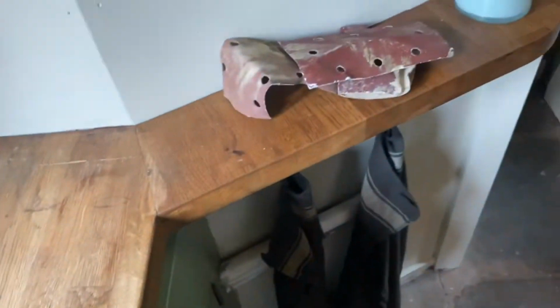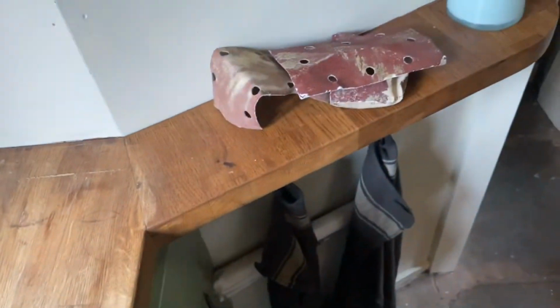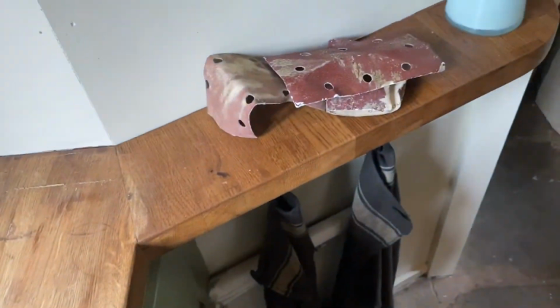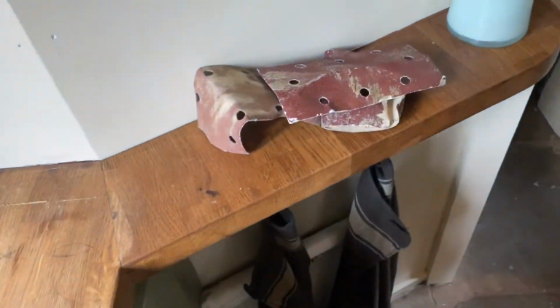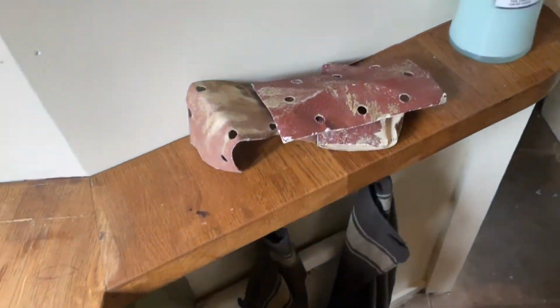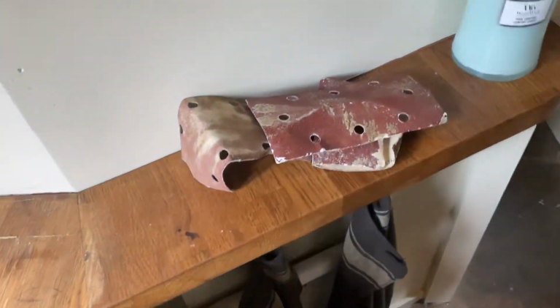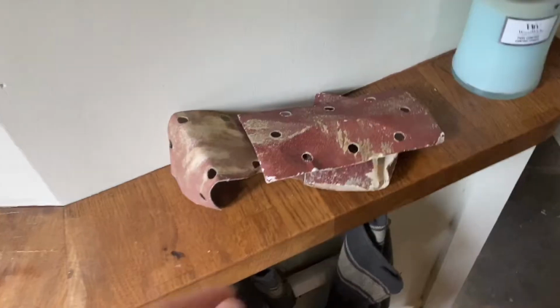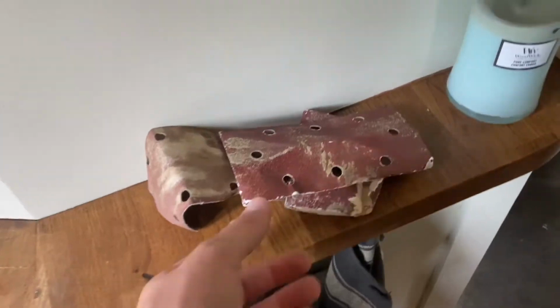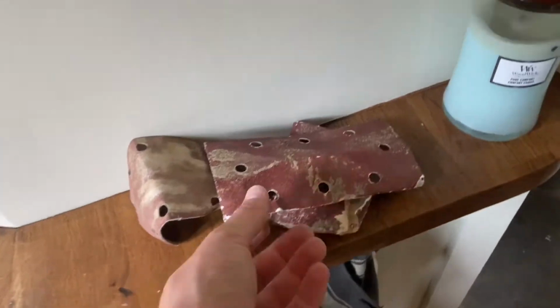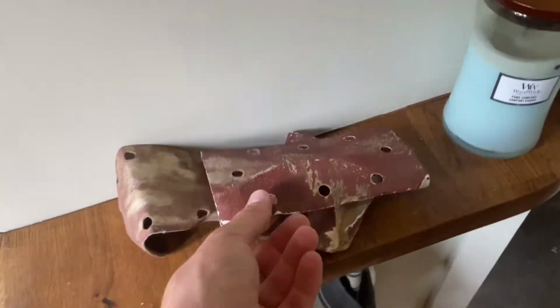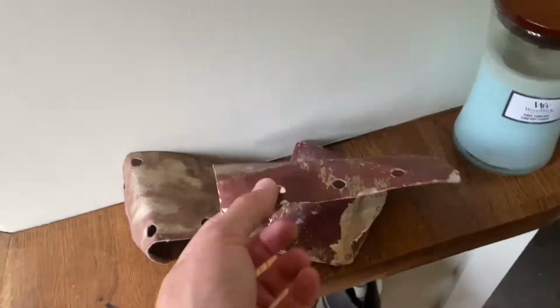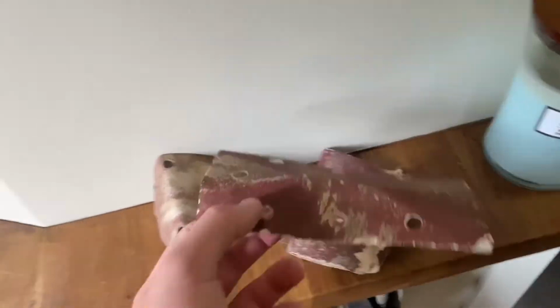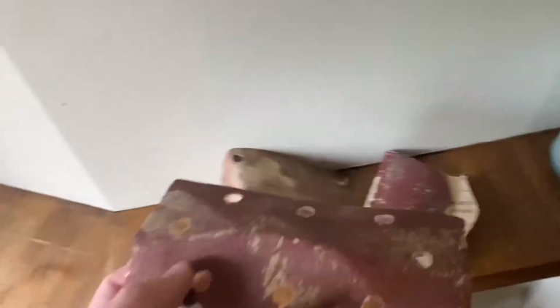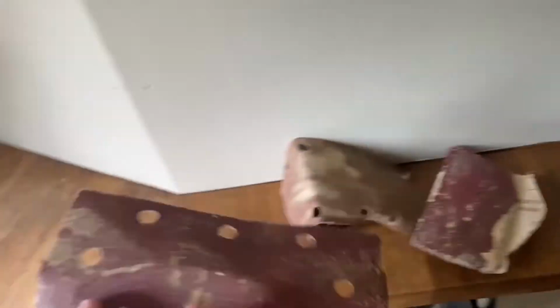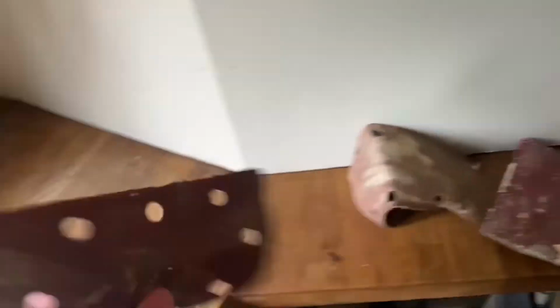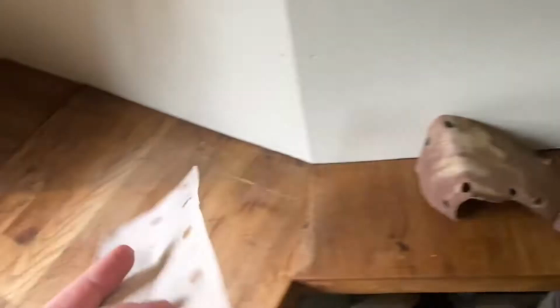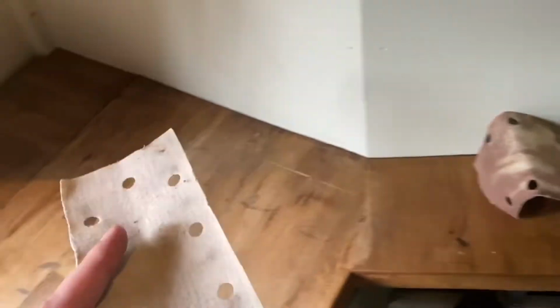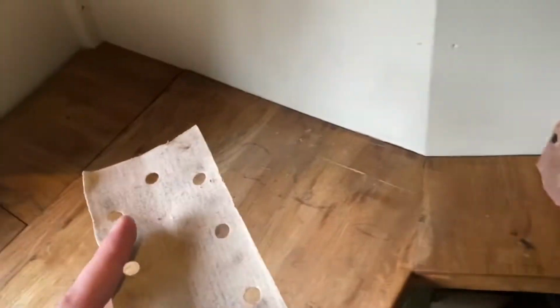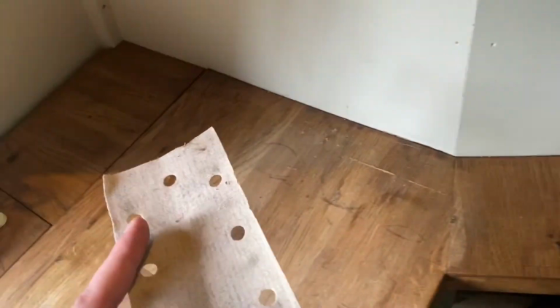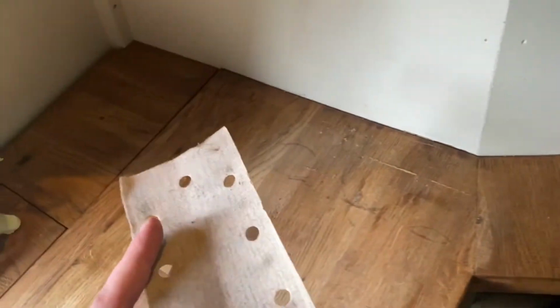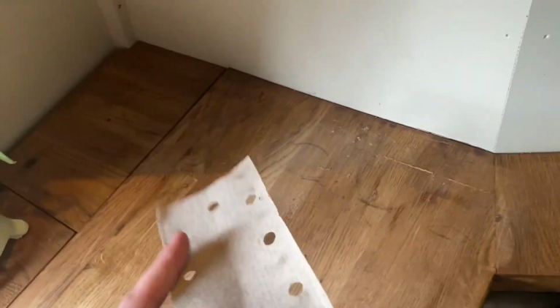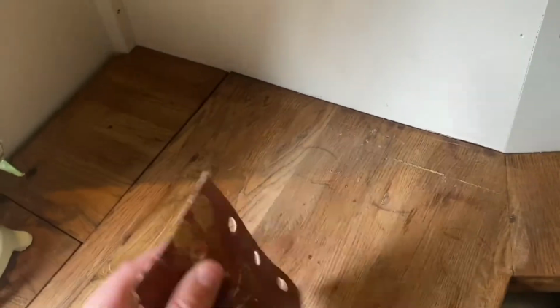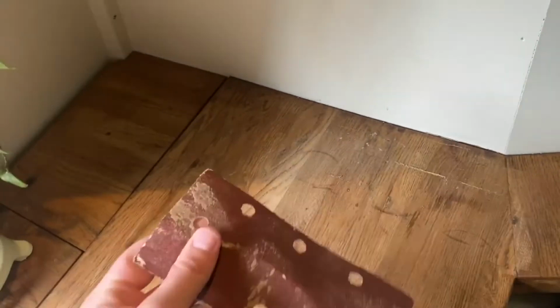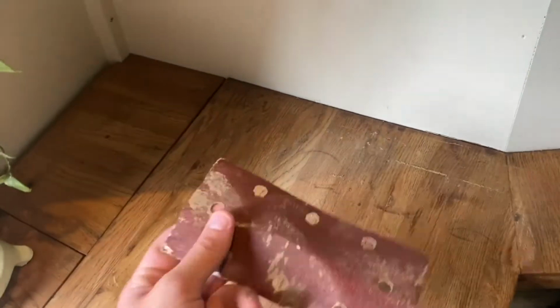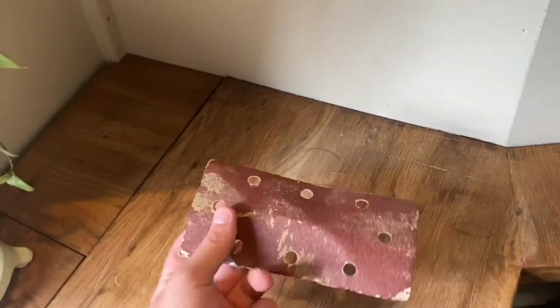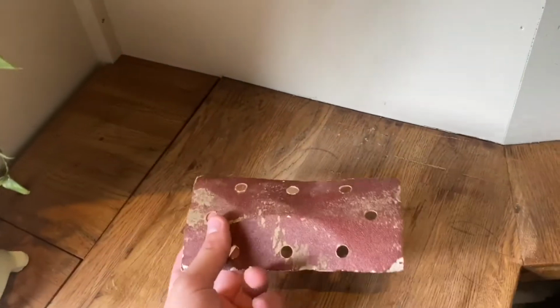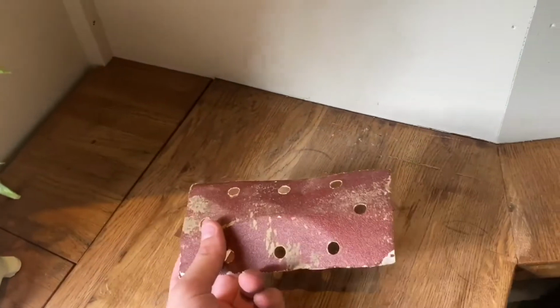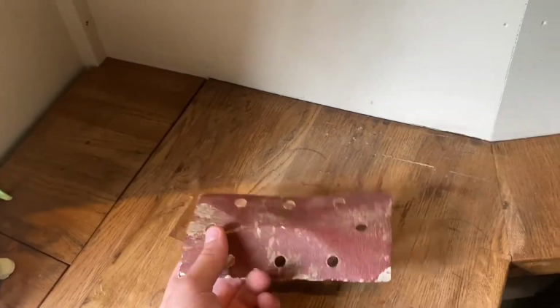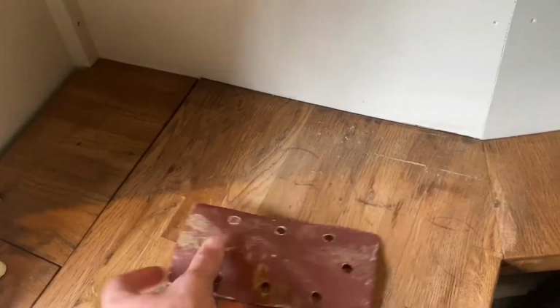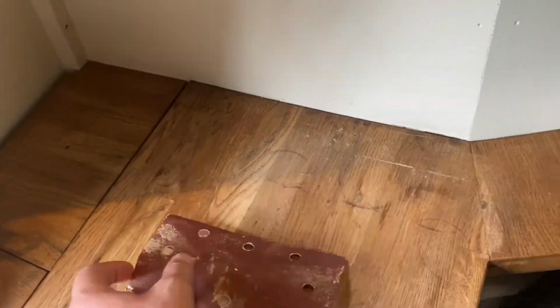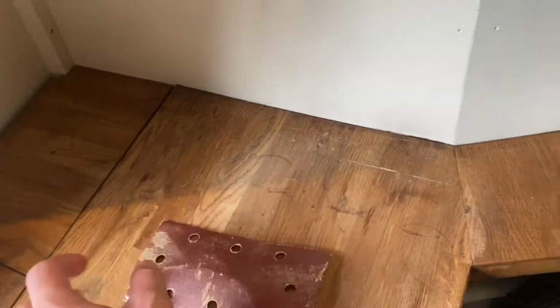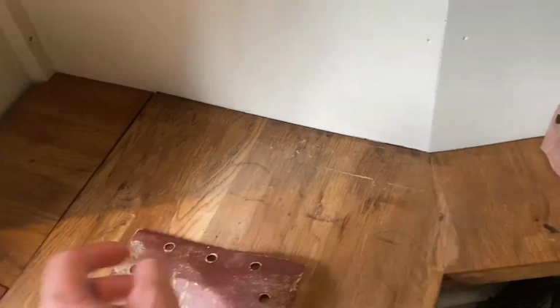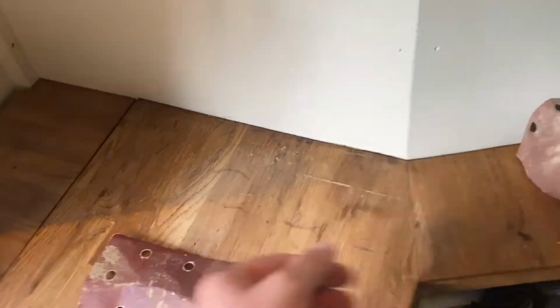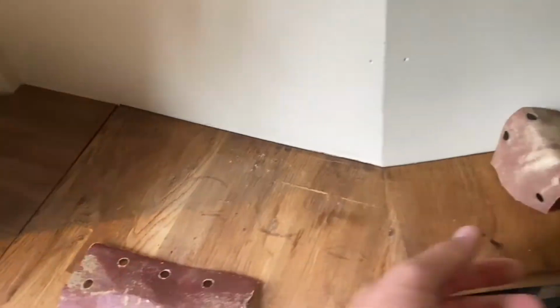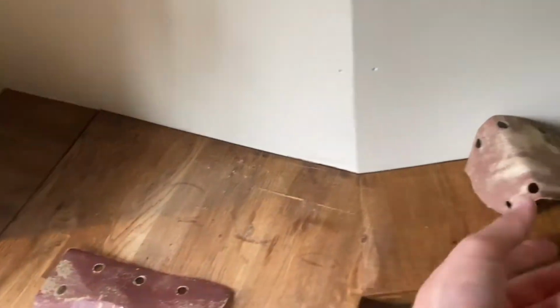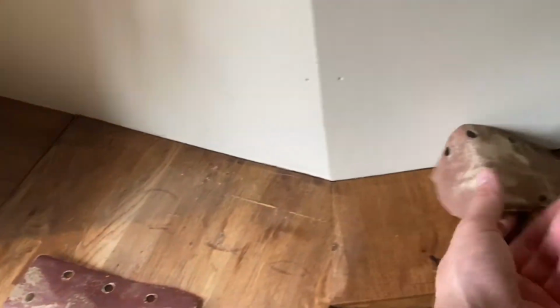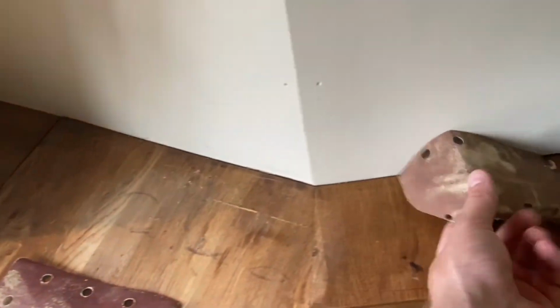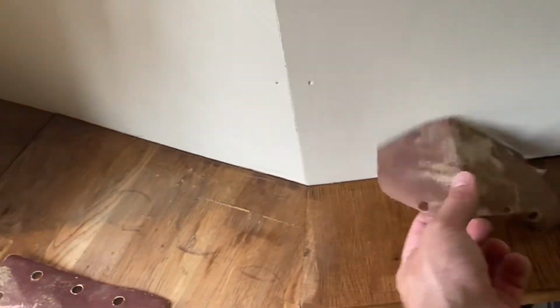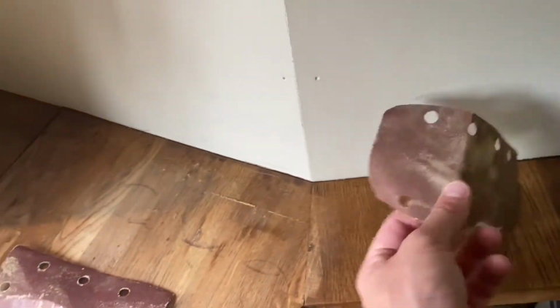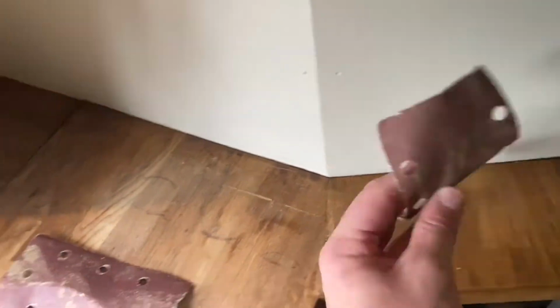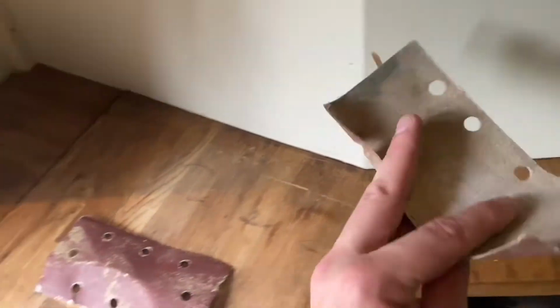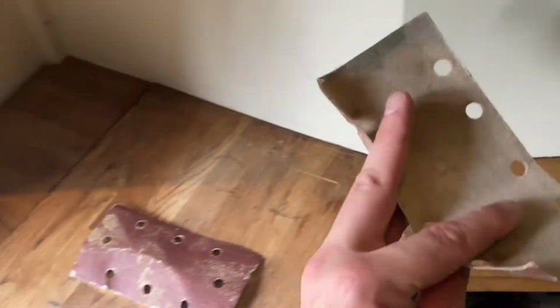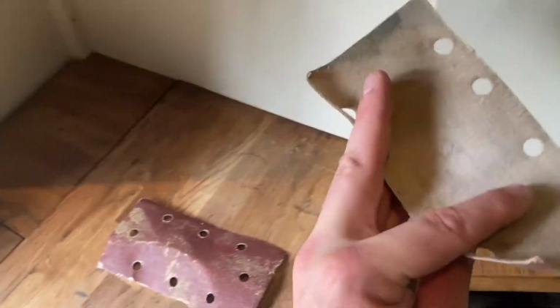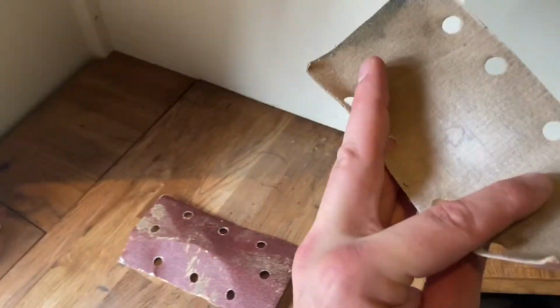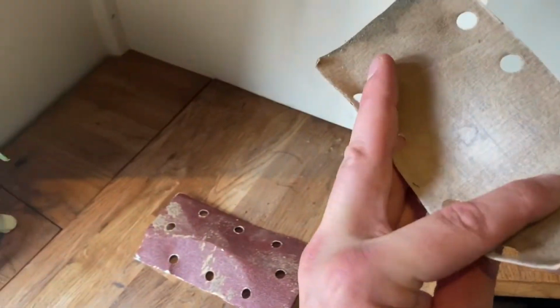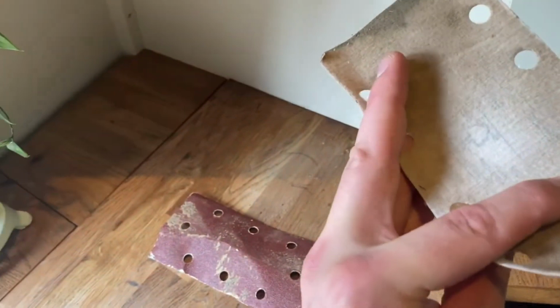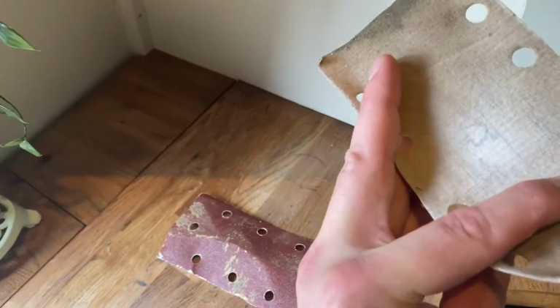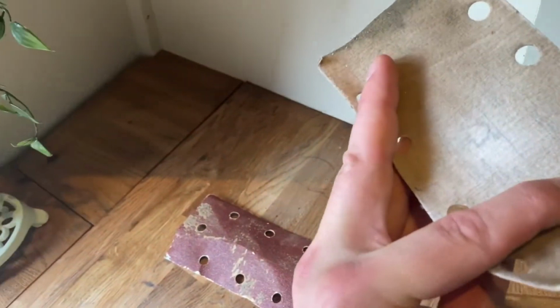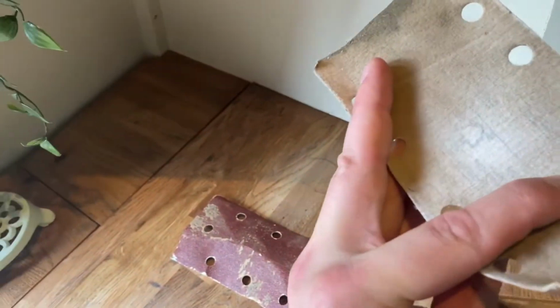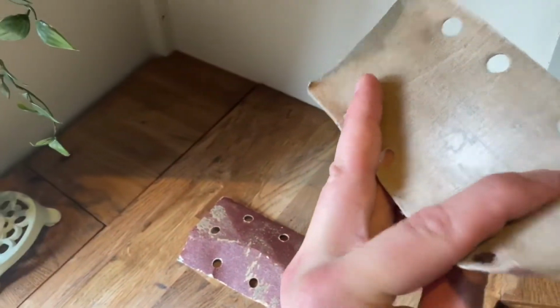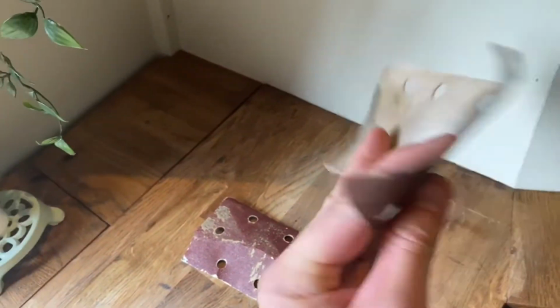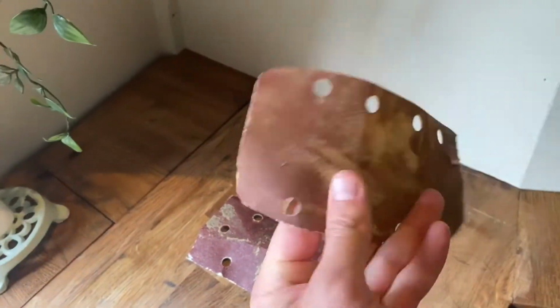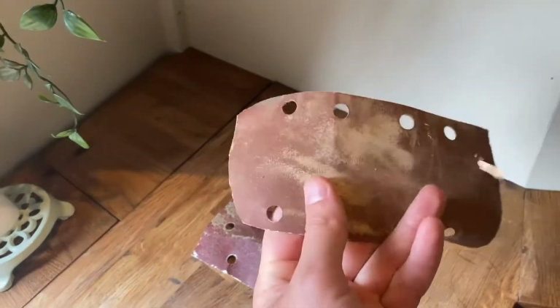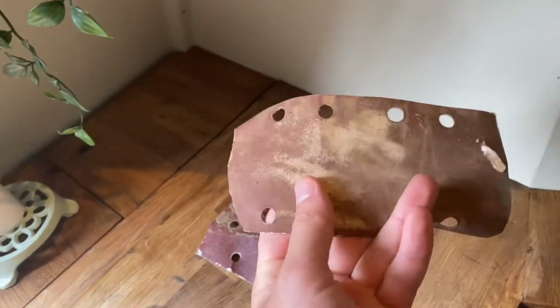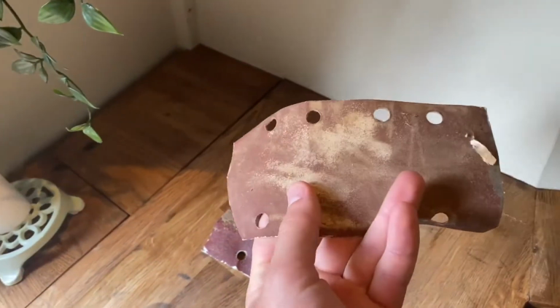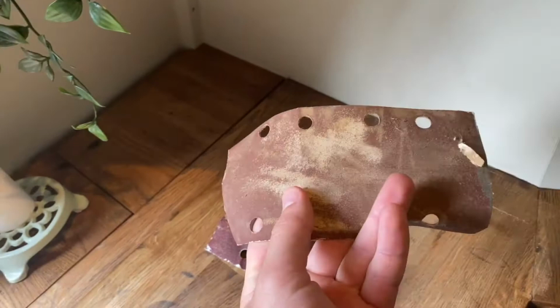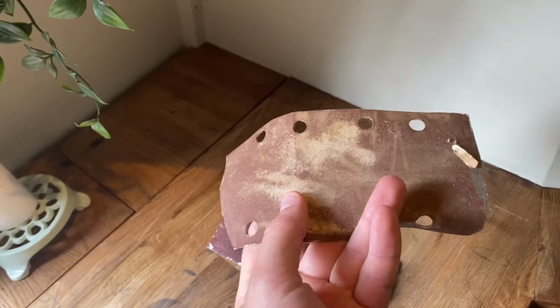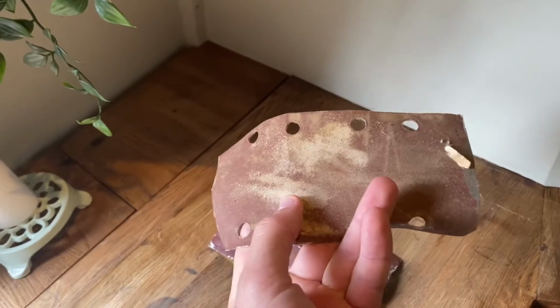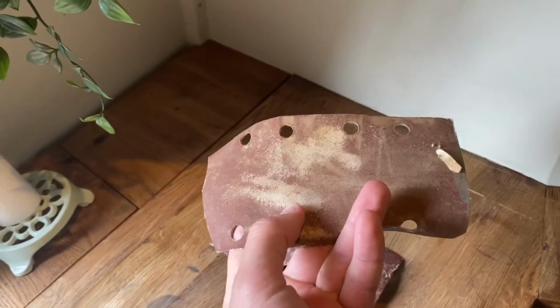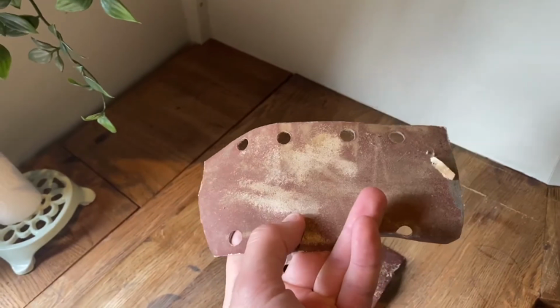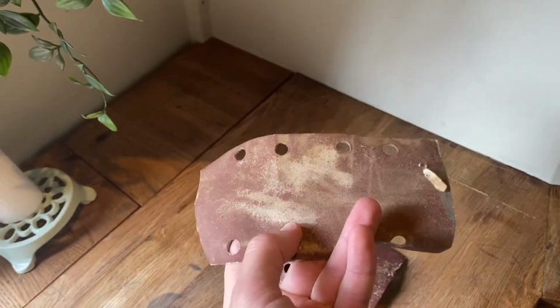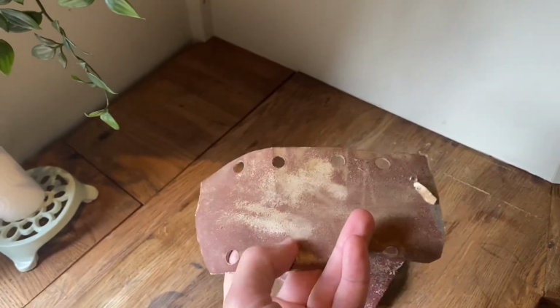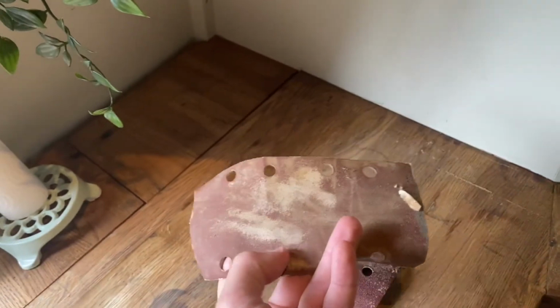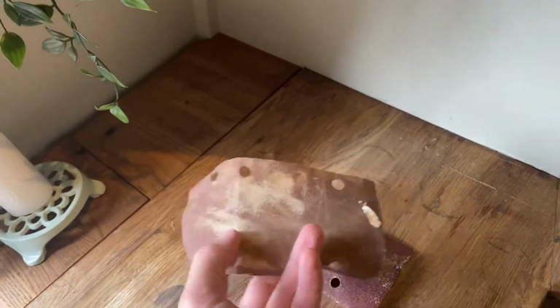And I'm going to an 80 grit sandpaper, and then I think that's a 120 or a 140.